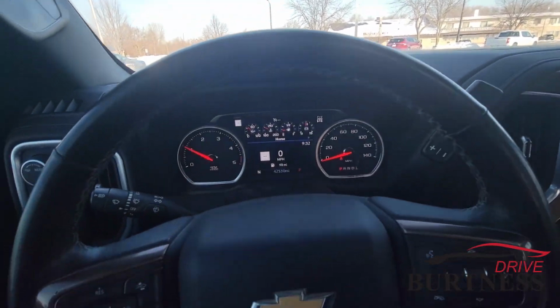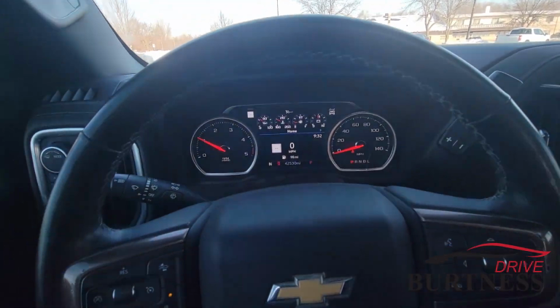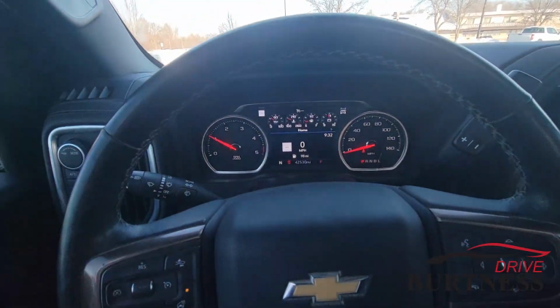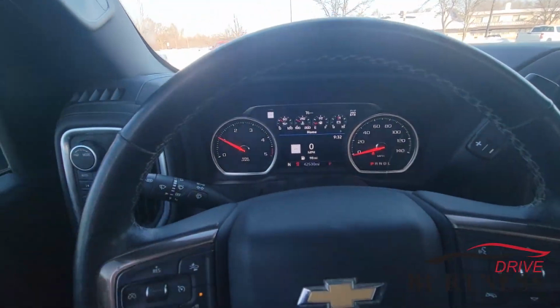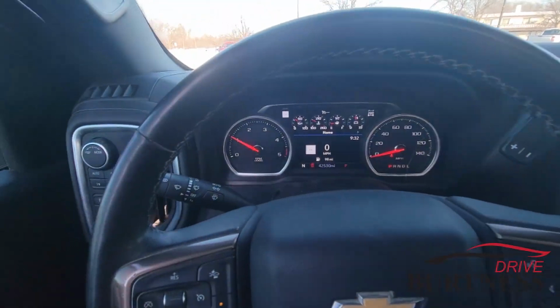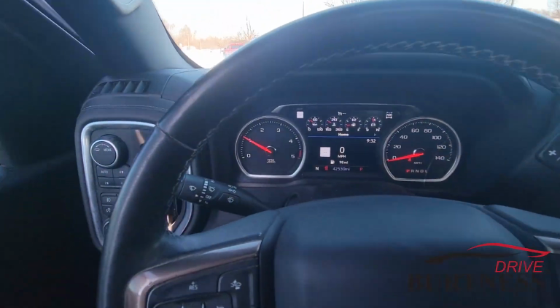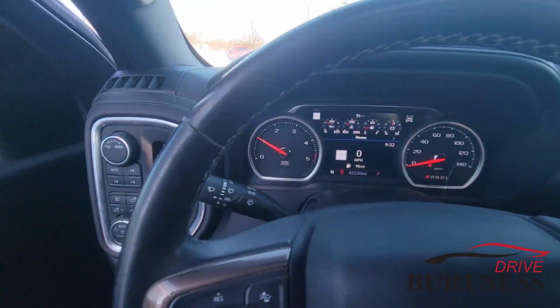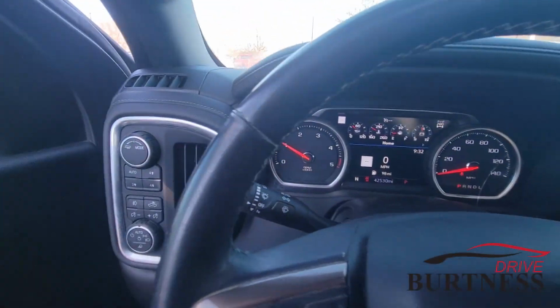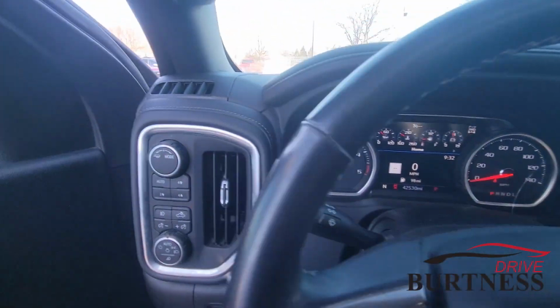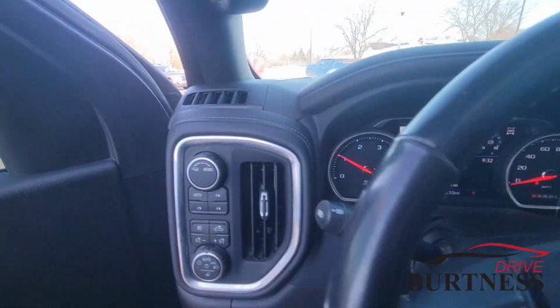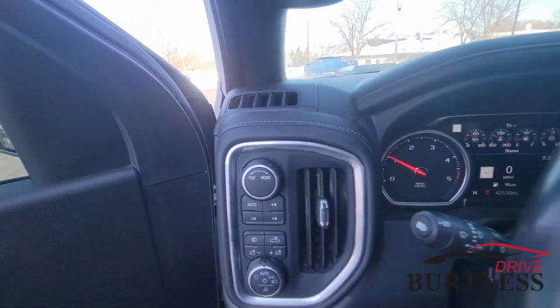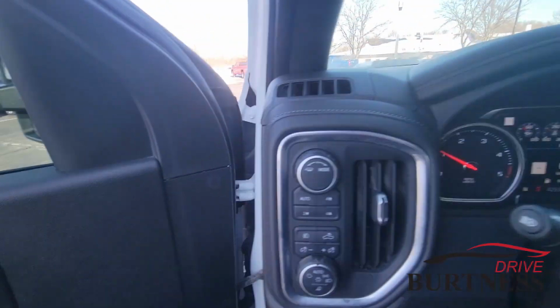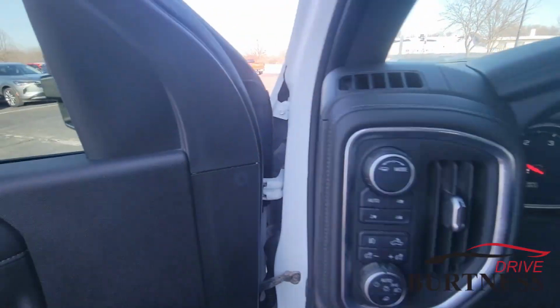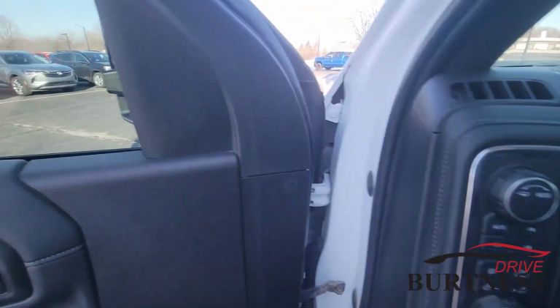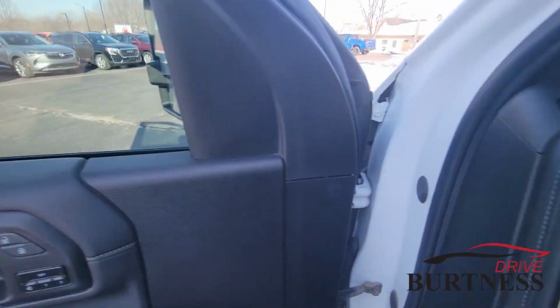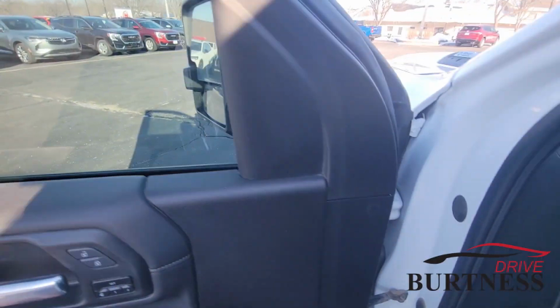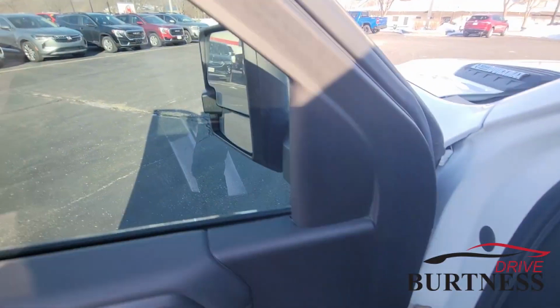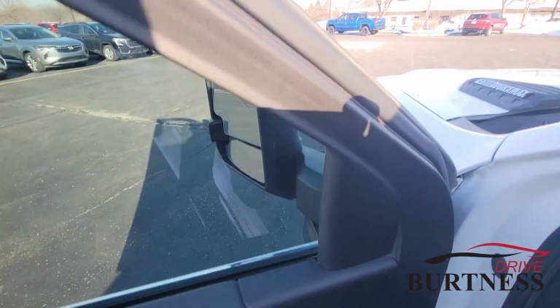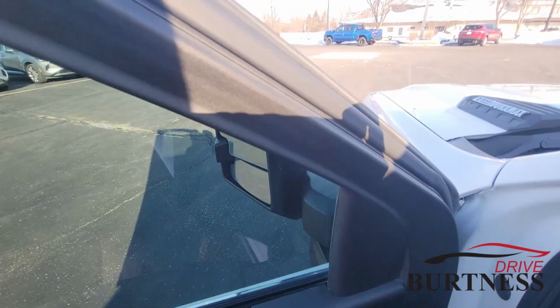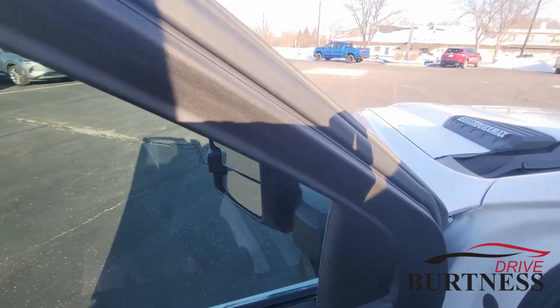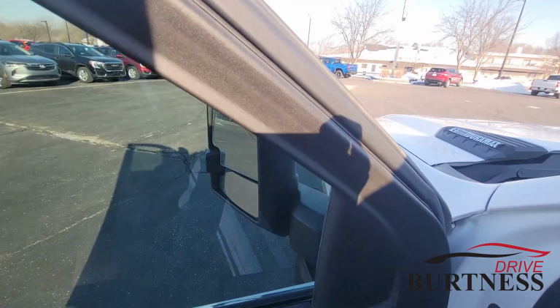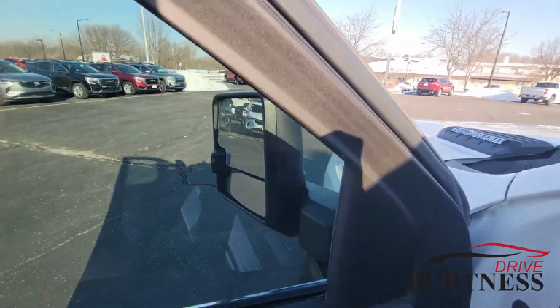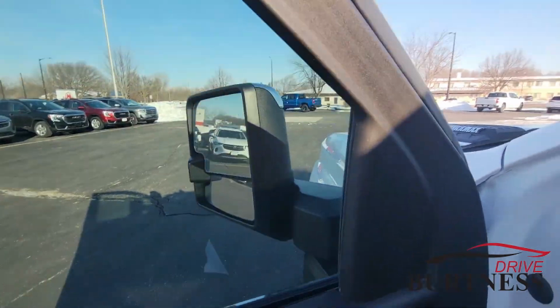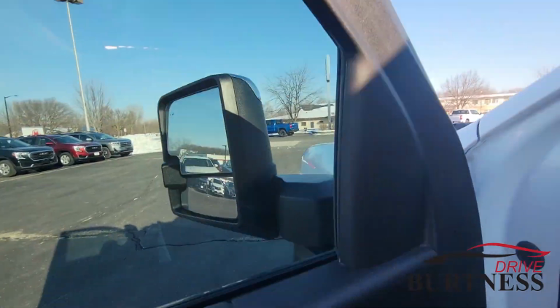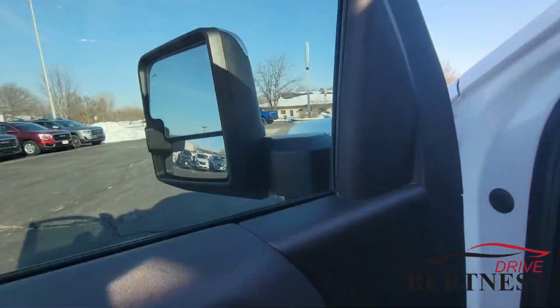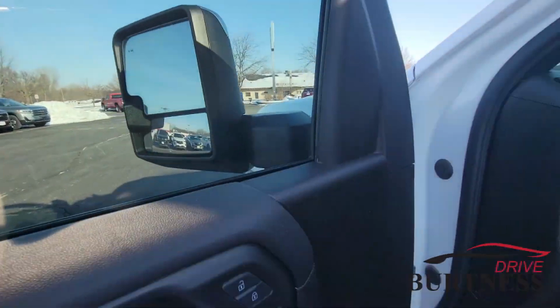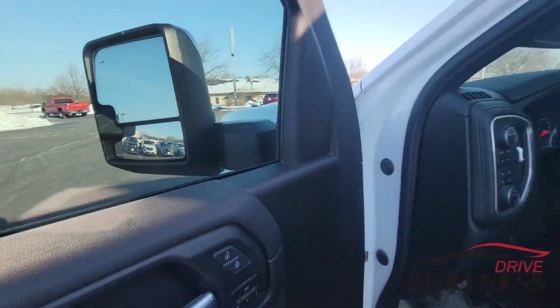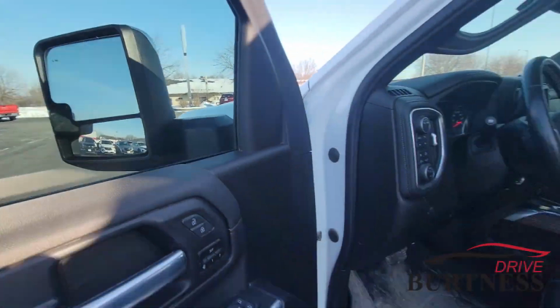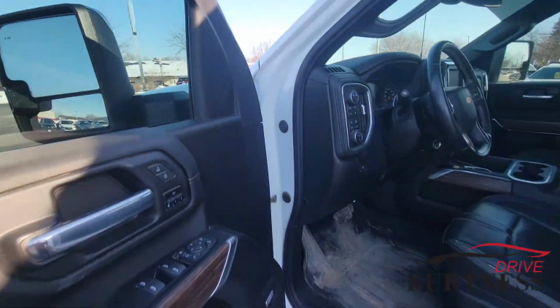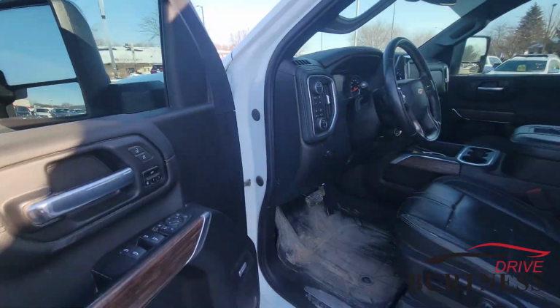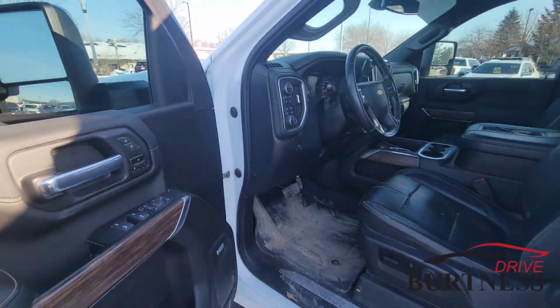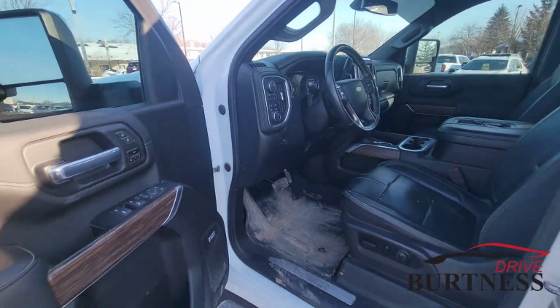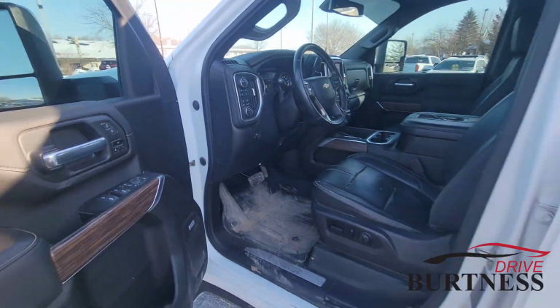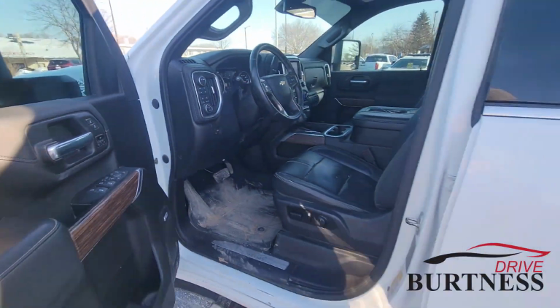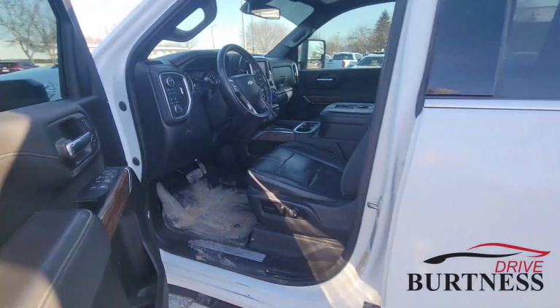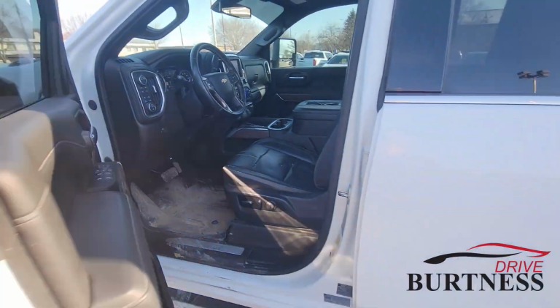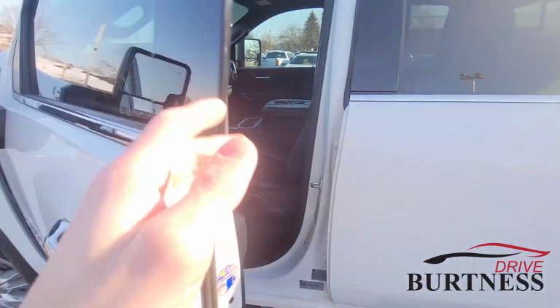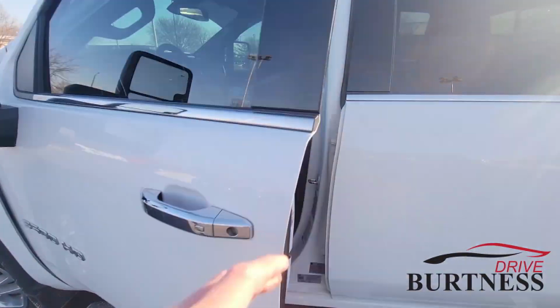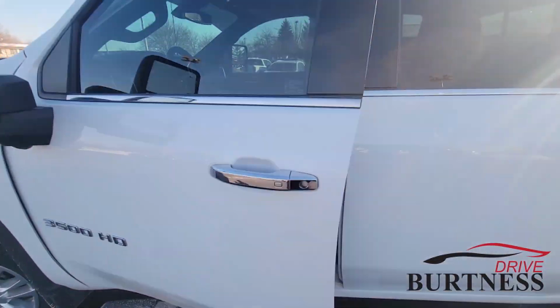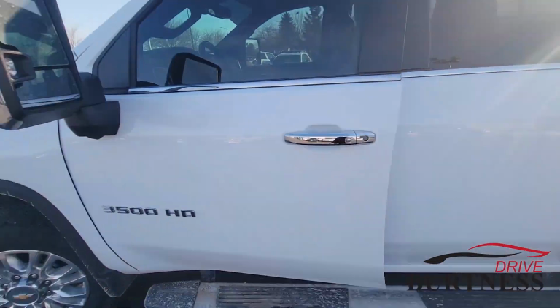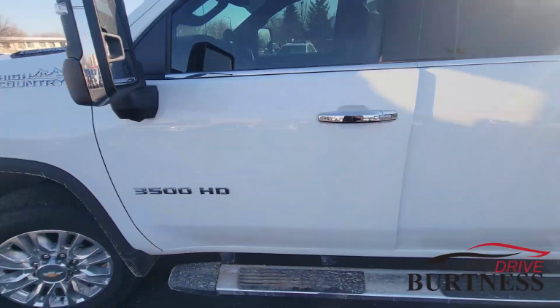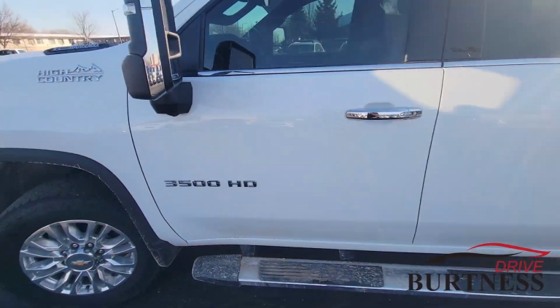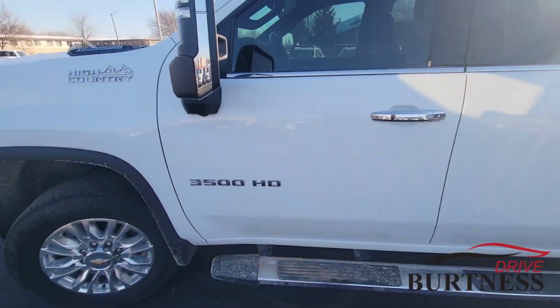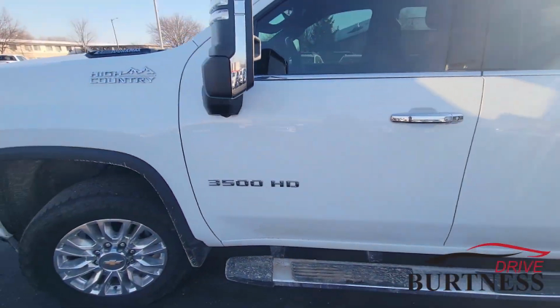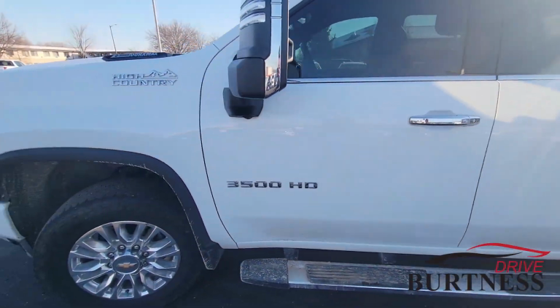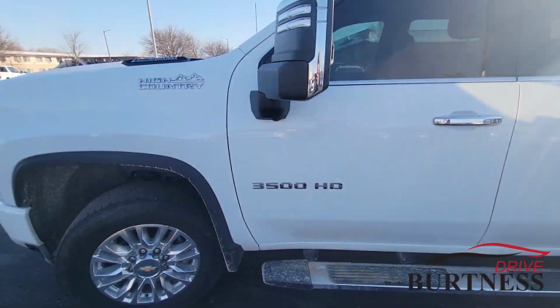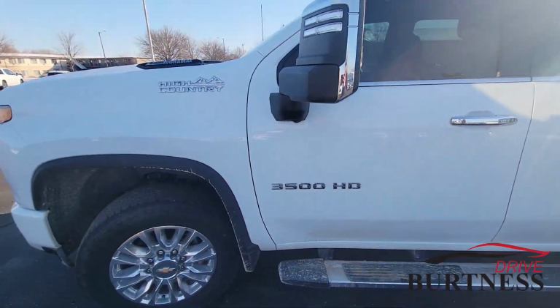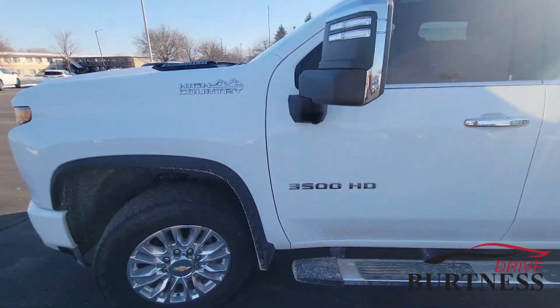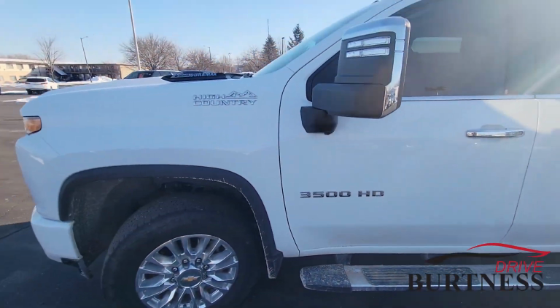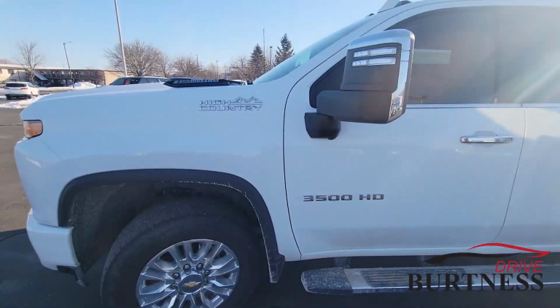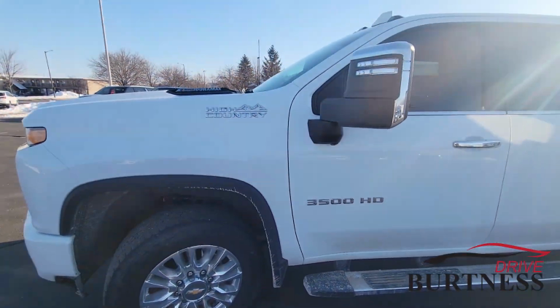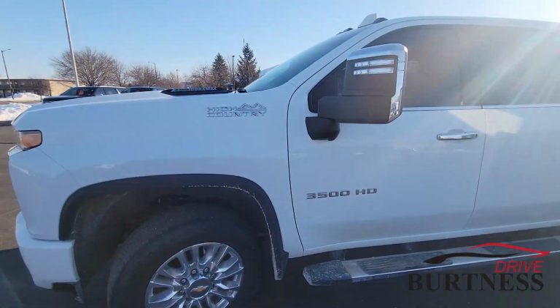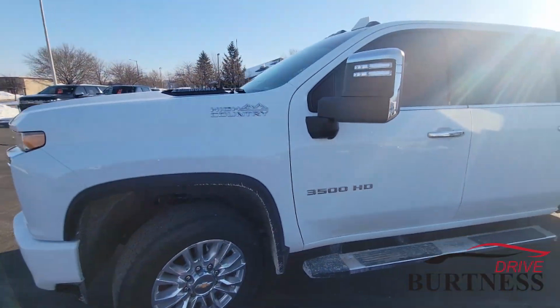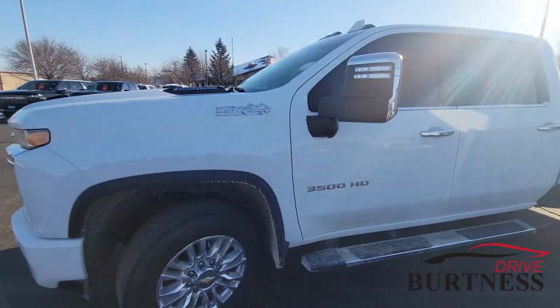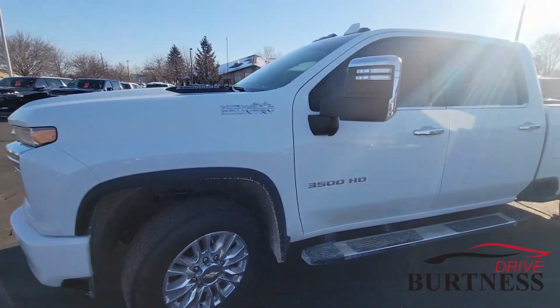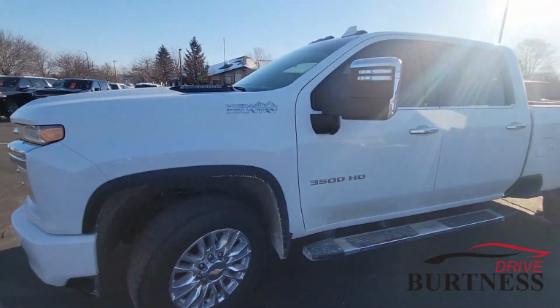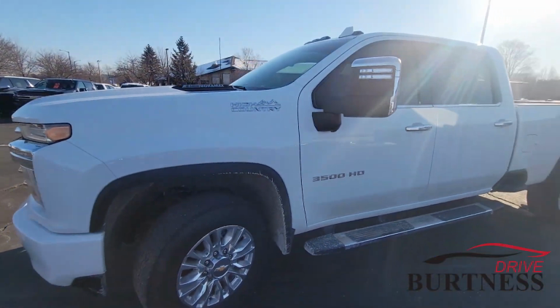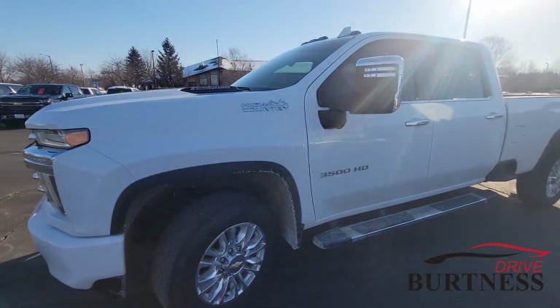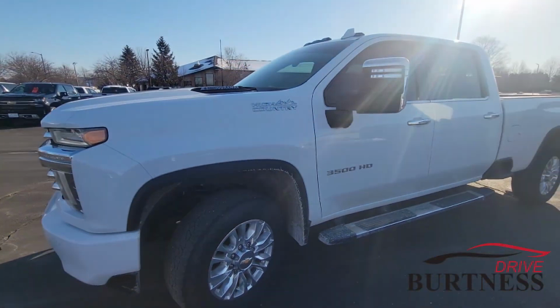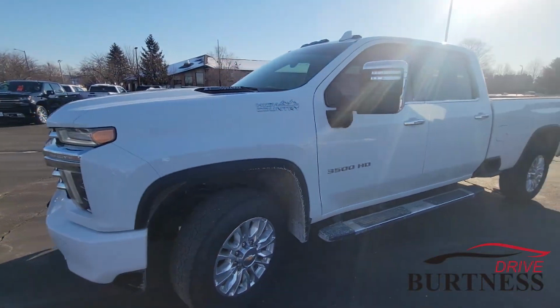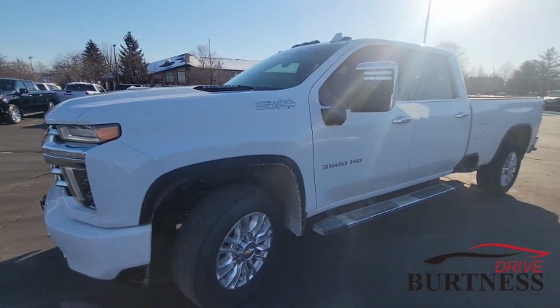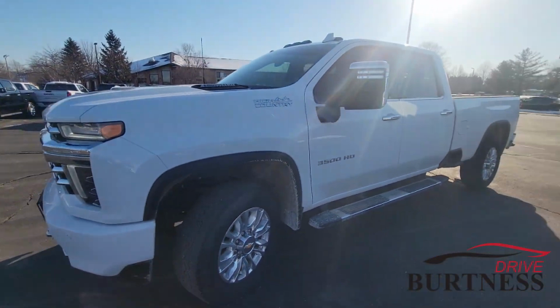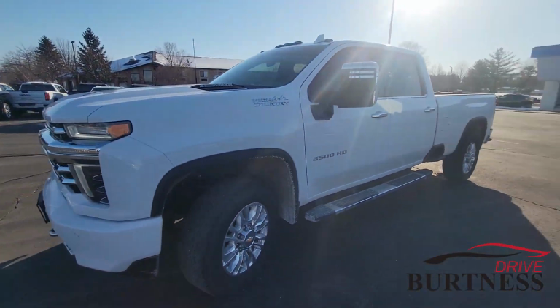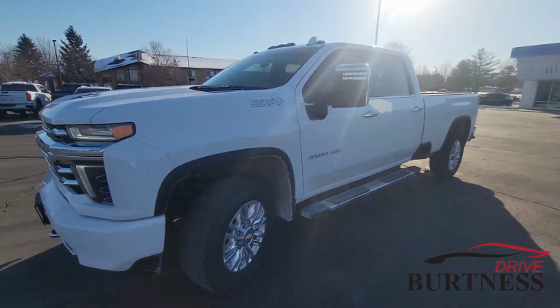My name is Nick and I work at Burtner Chevrolet Buick GMC right here in Whitewater, Wisconsin. Thanks for watching and we hope to see you in.